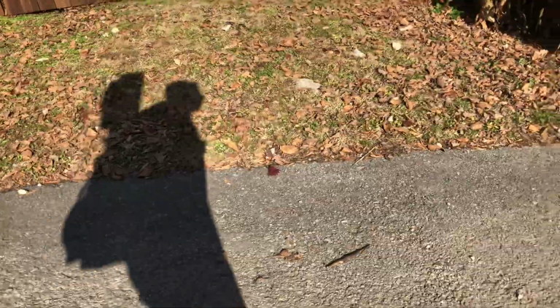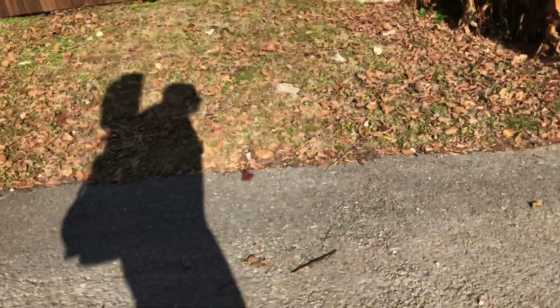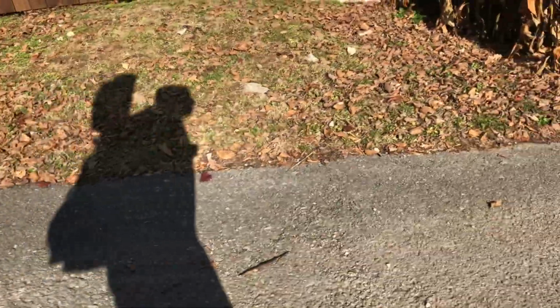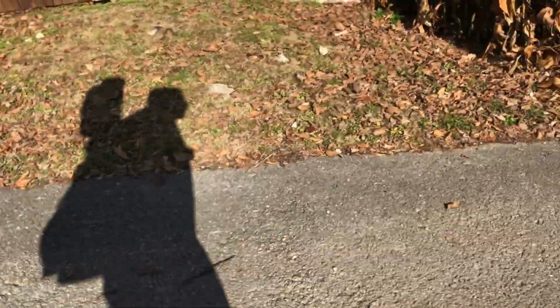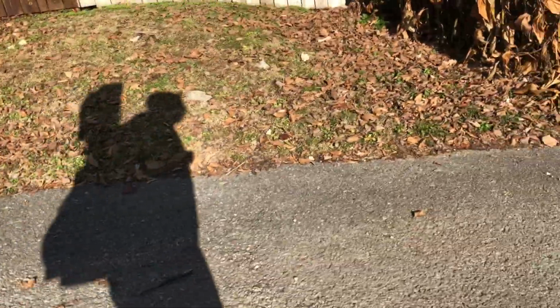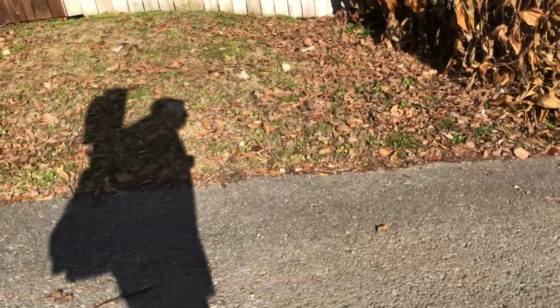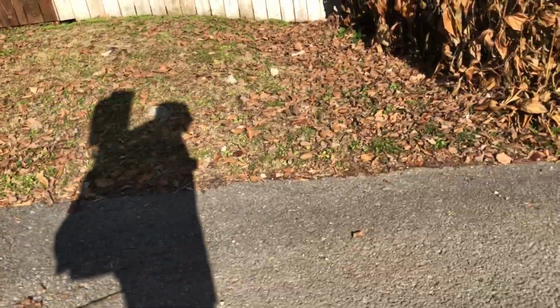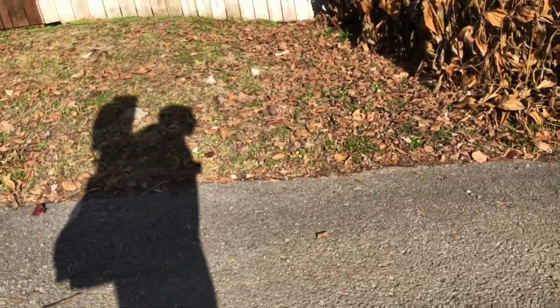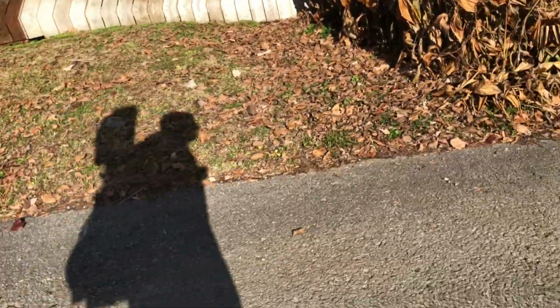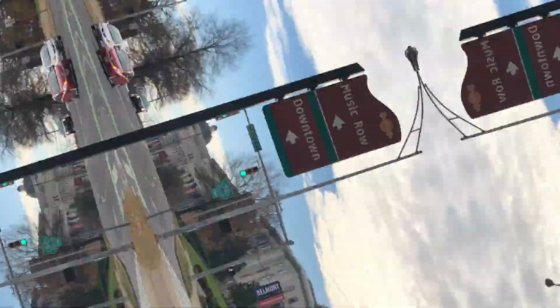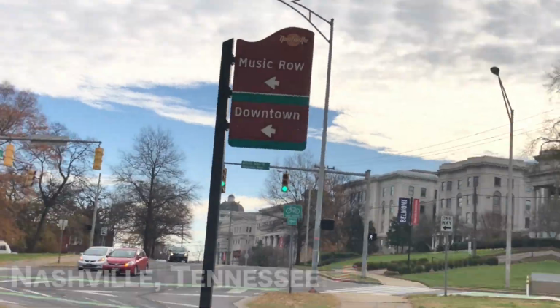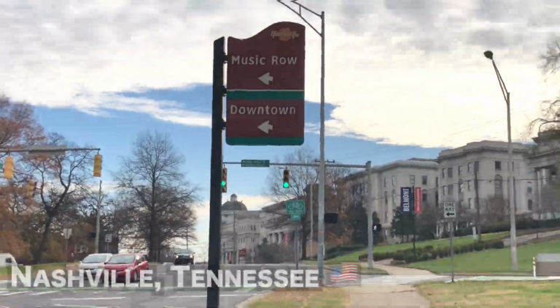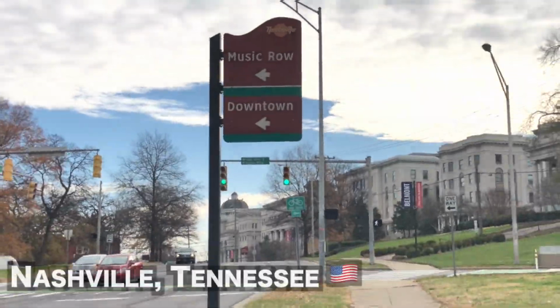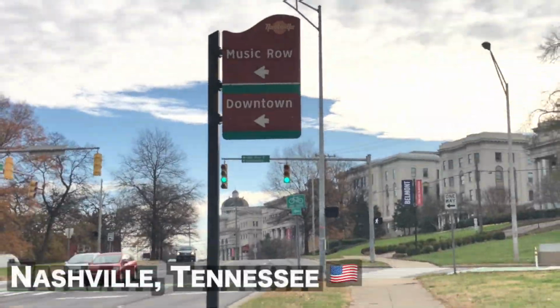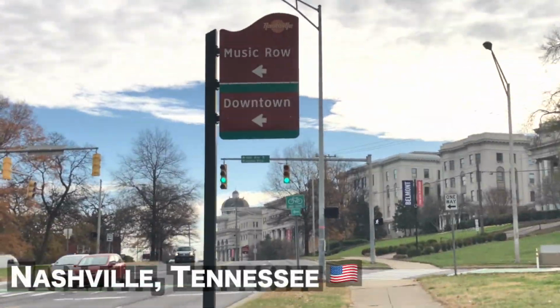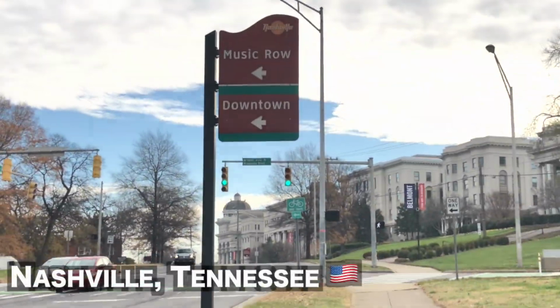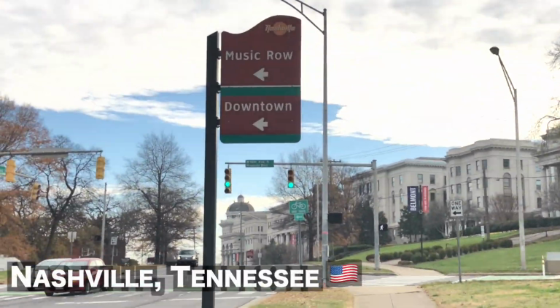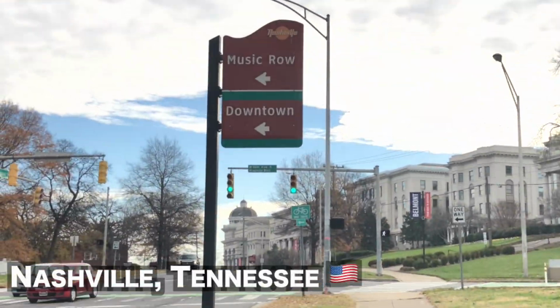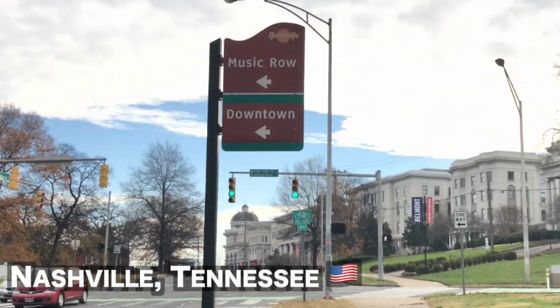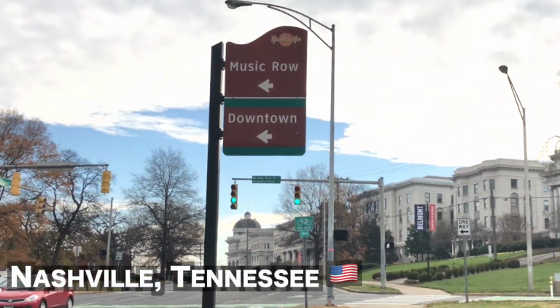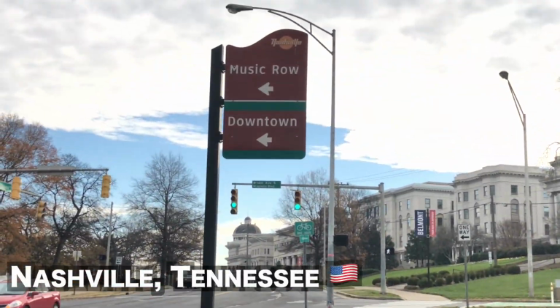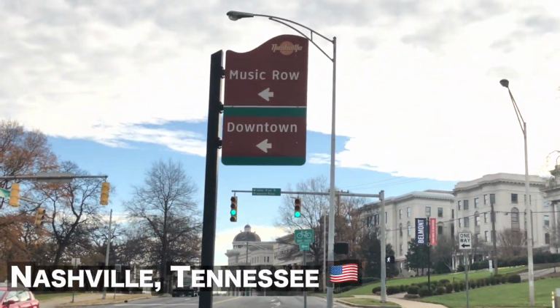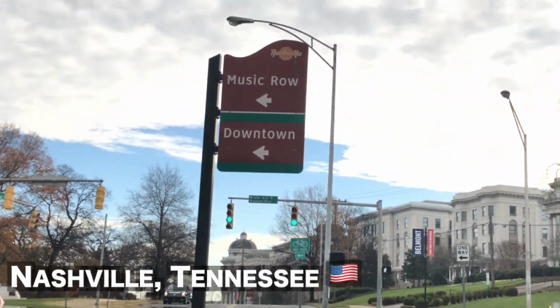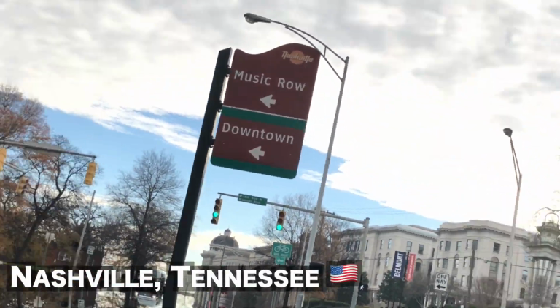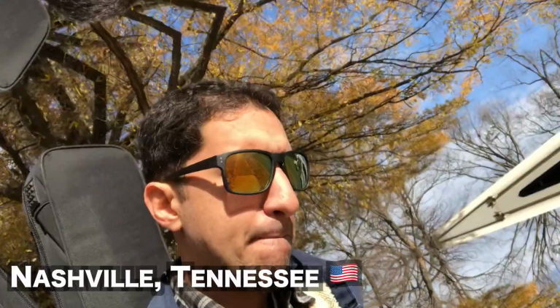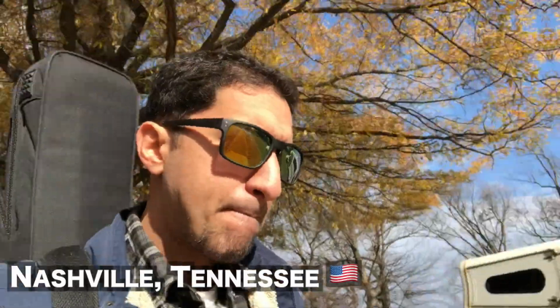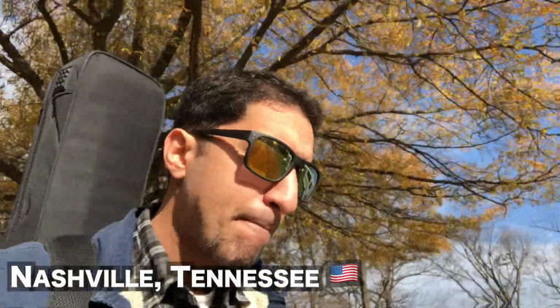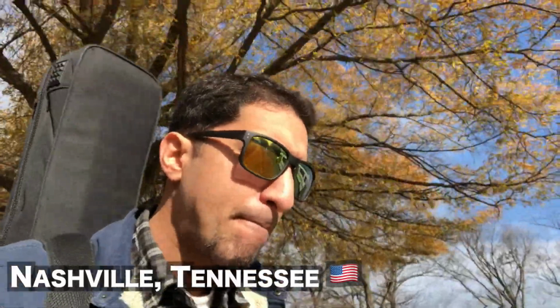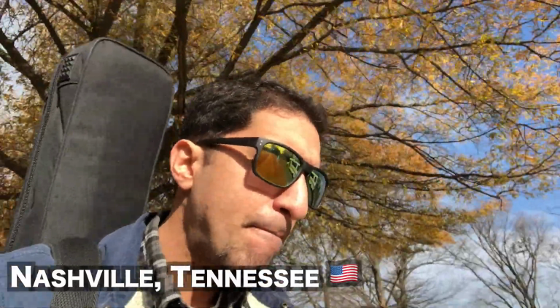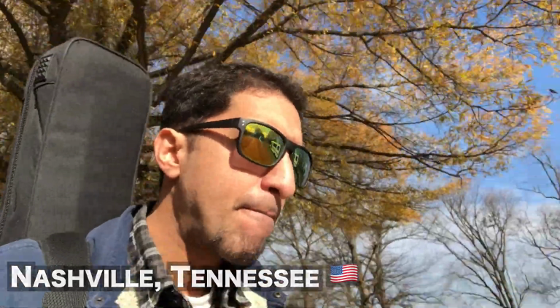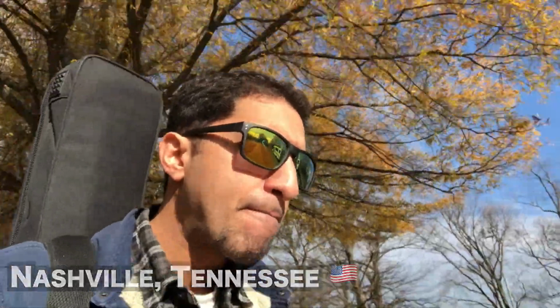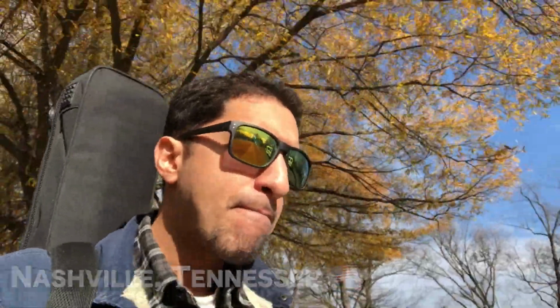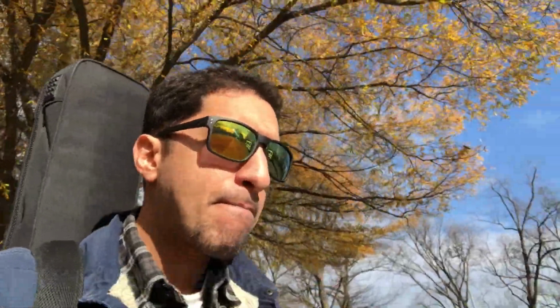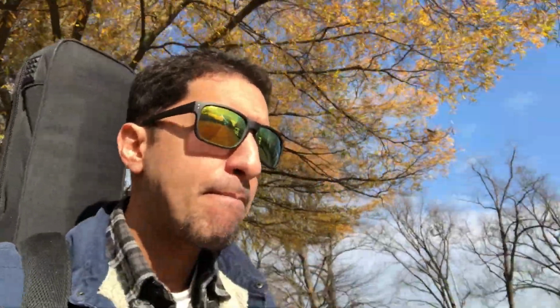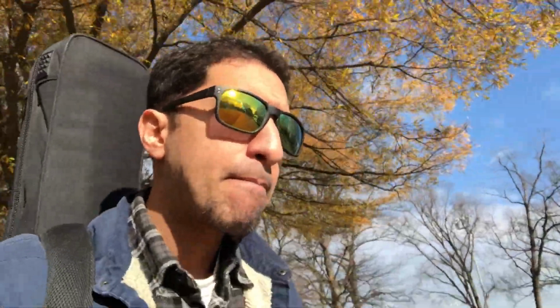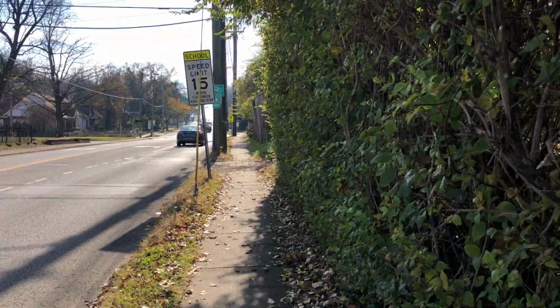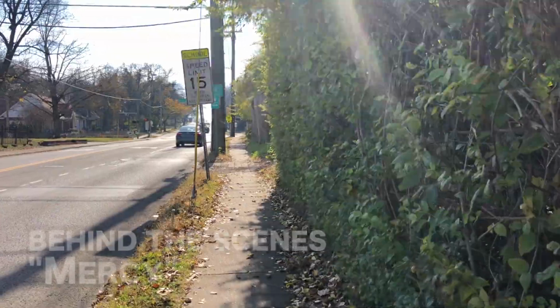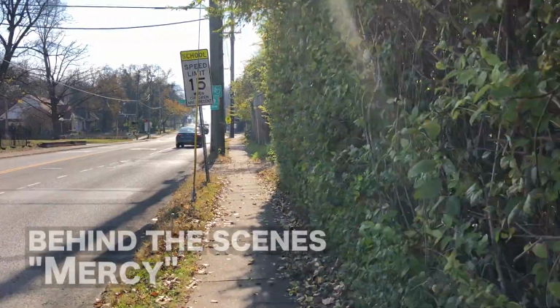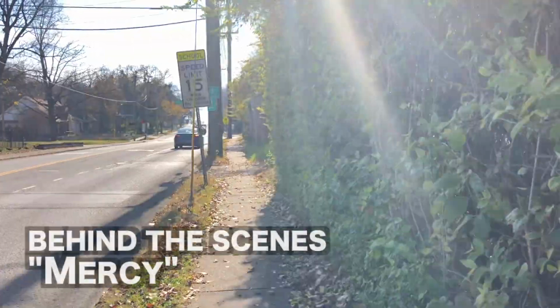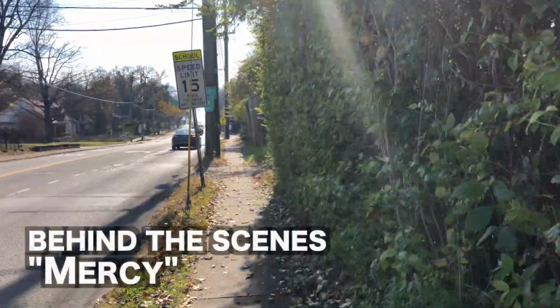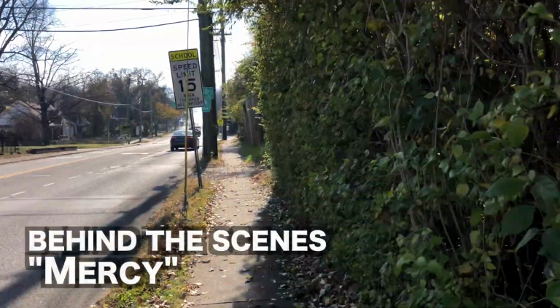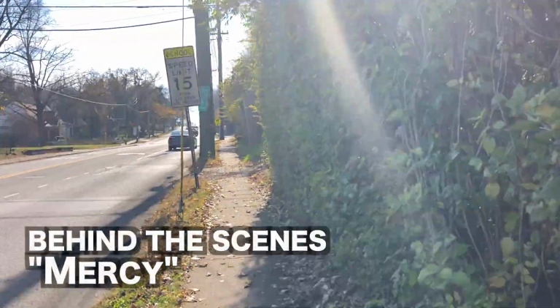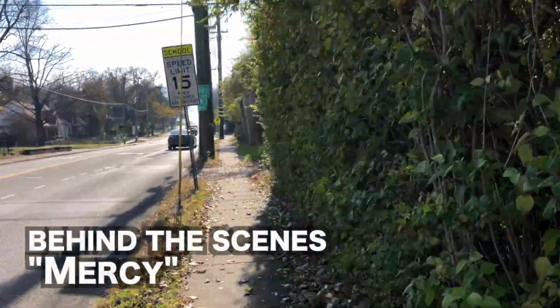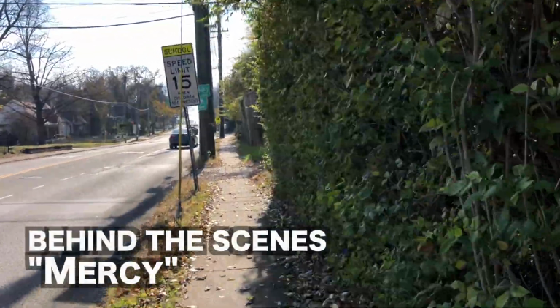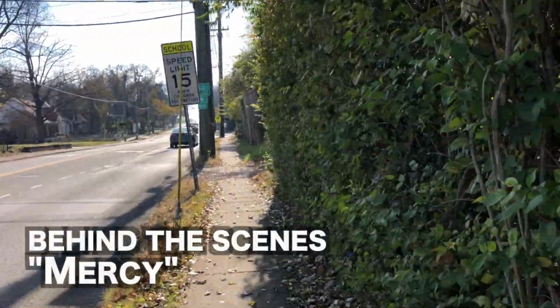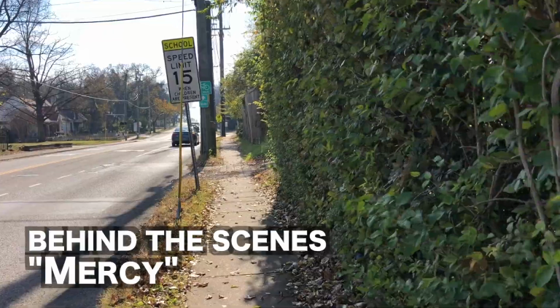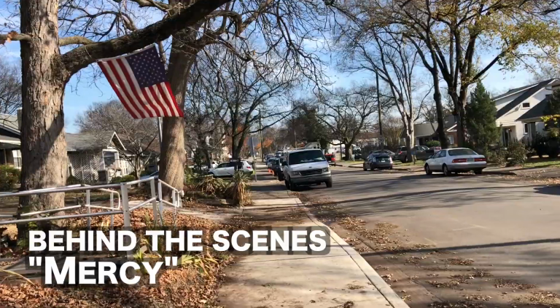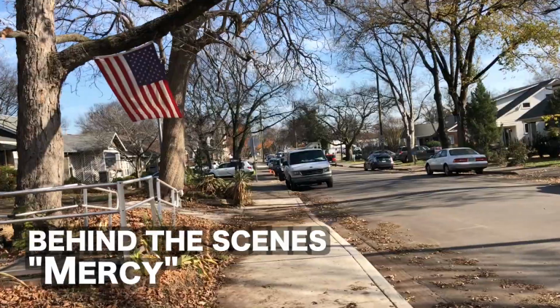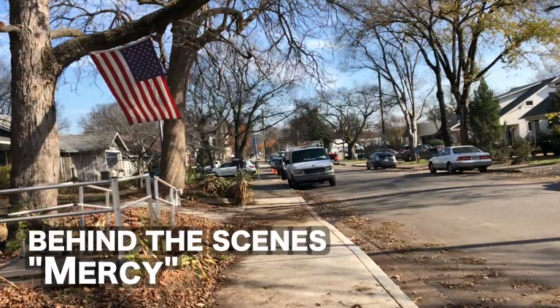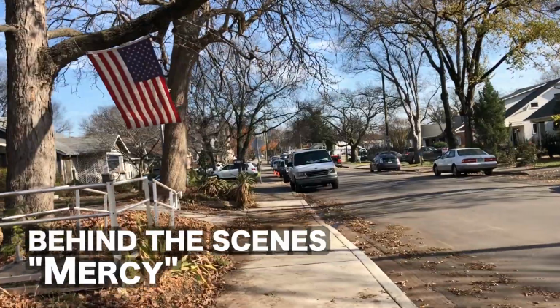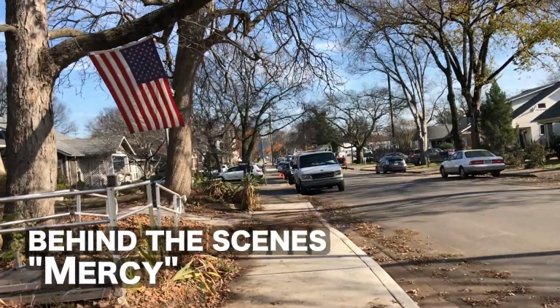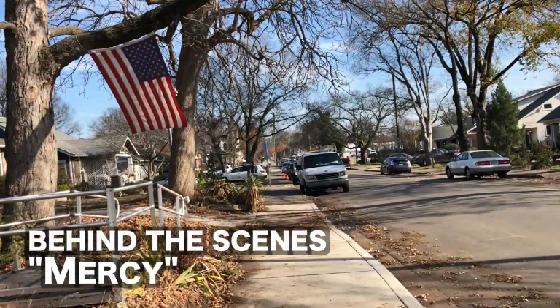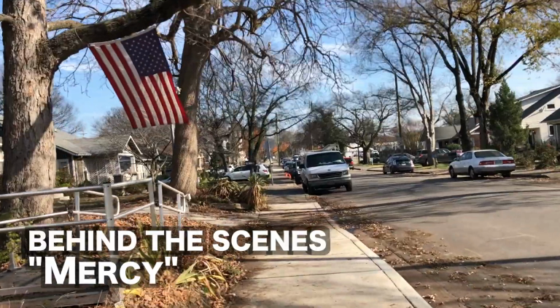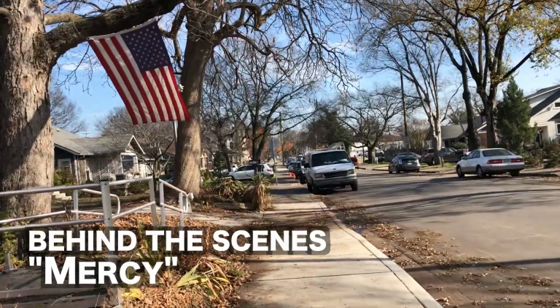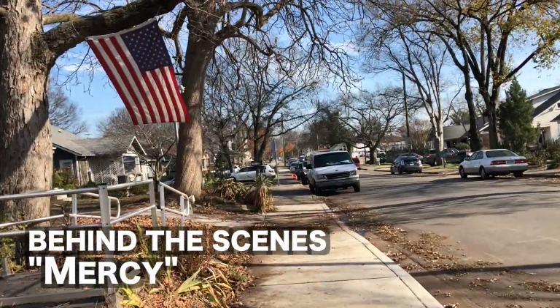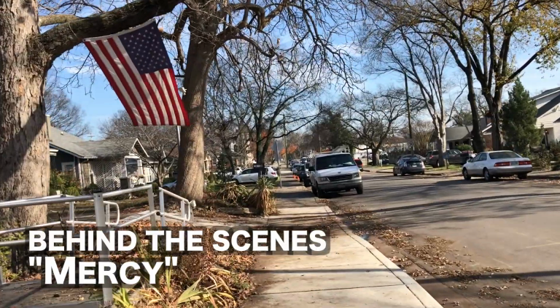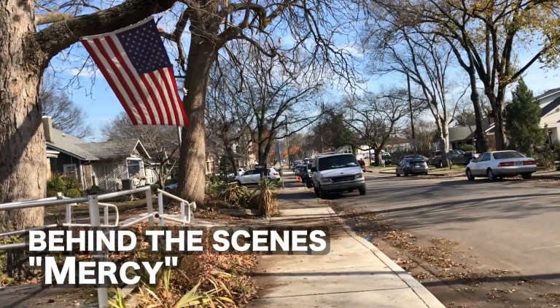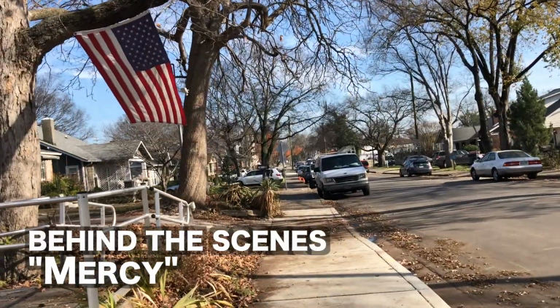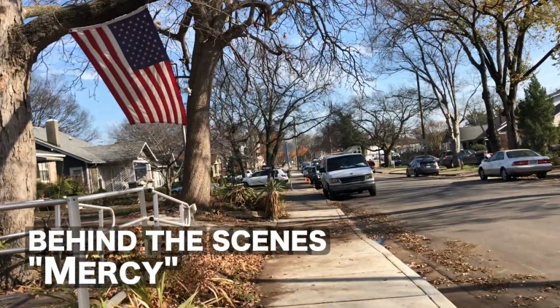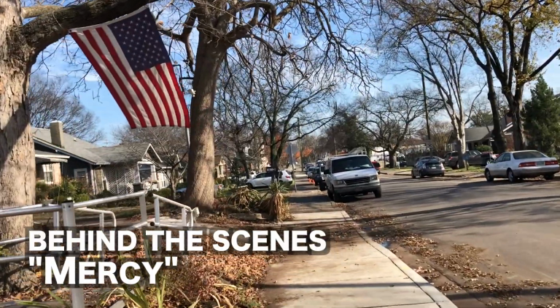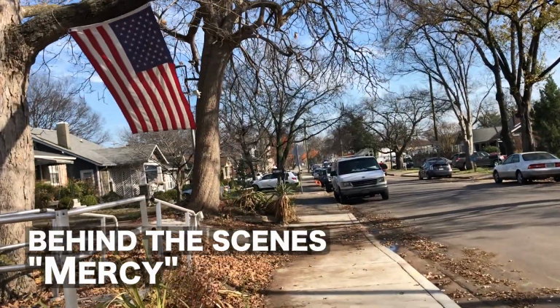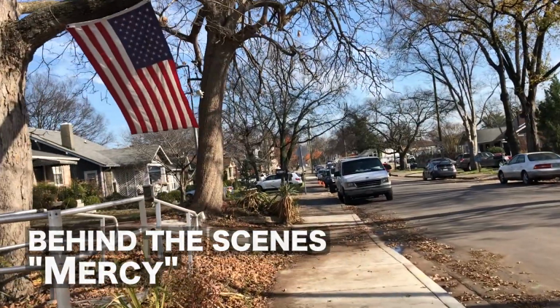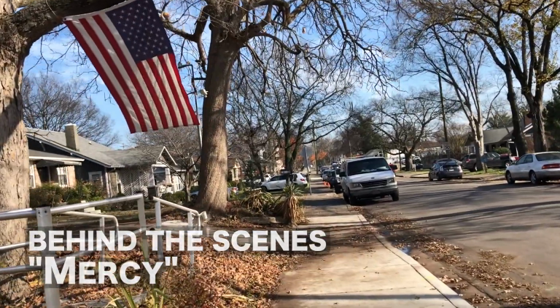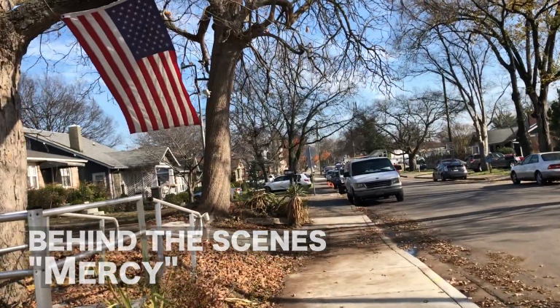Salaam from Music City. This is the very first time that I'm meeting Nick in person.